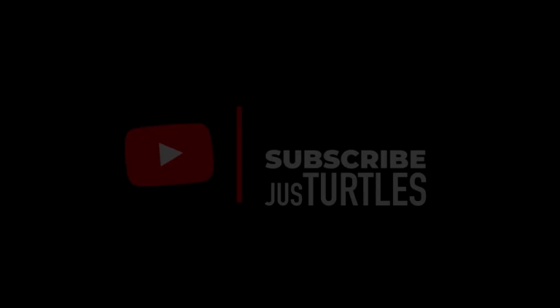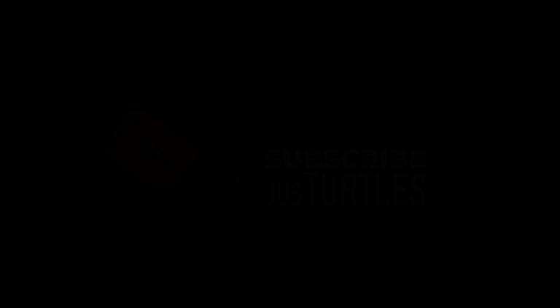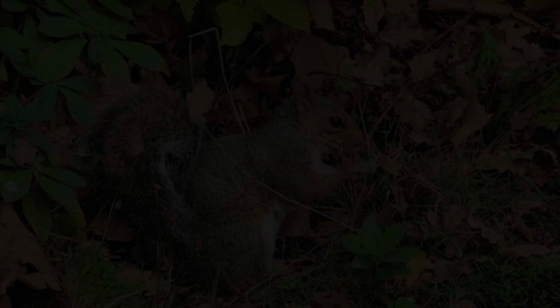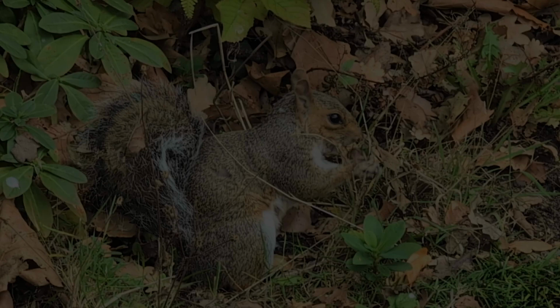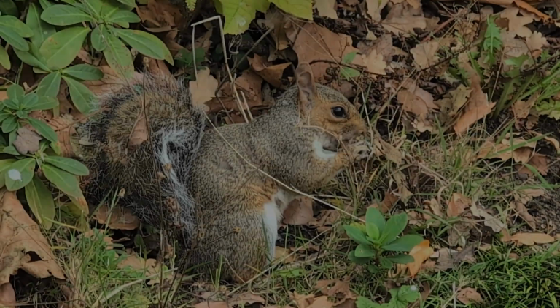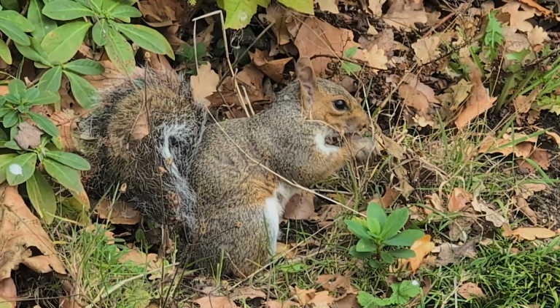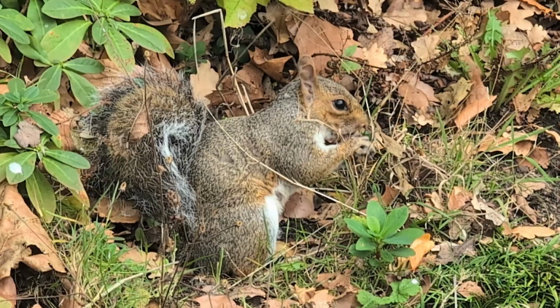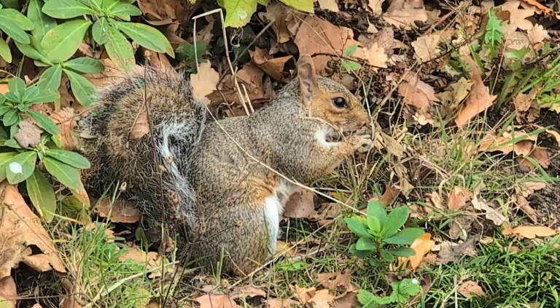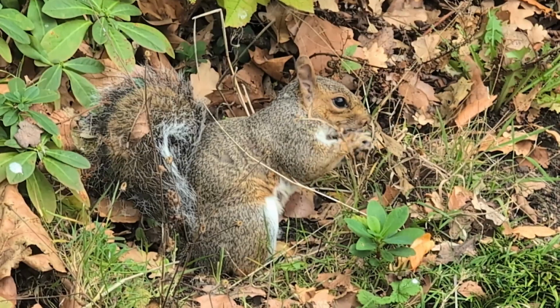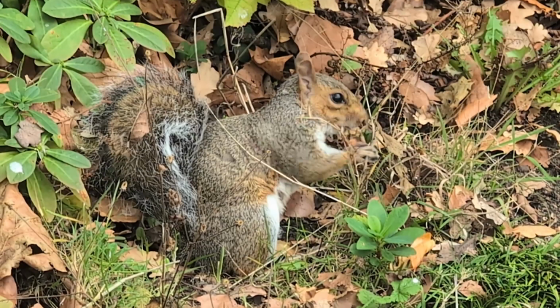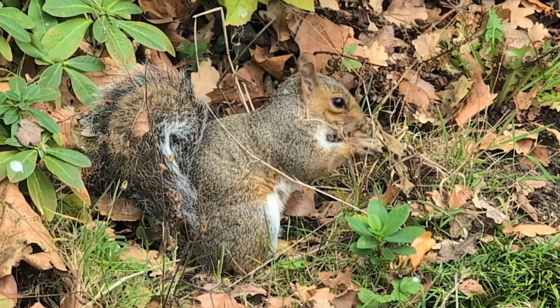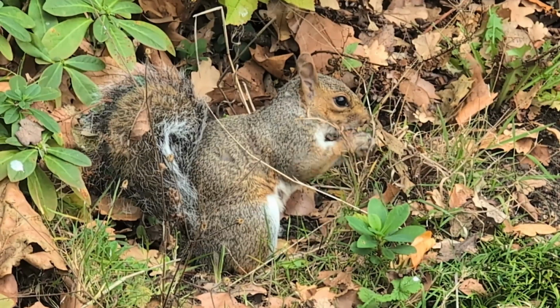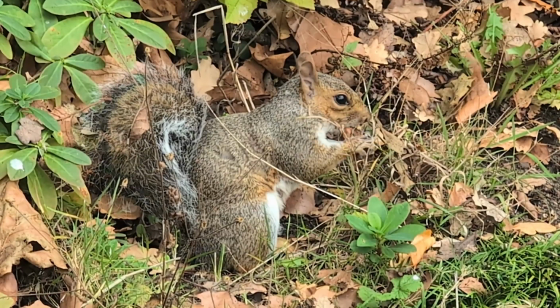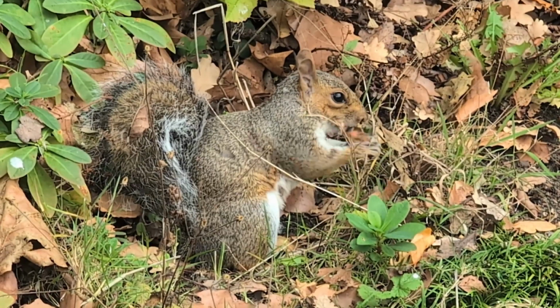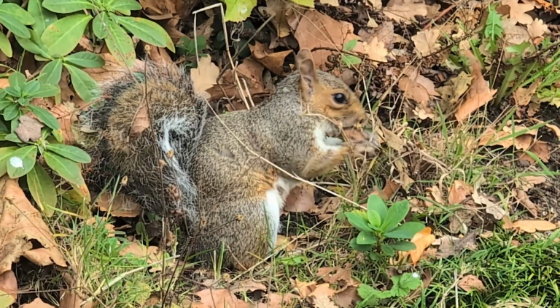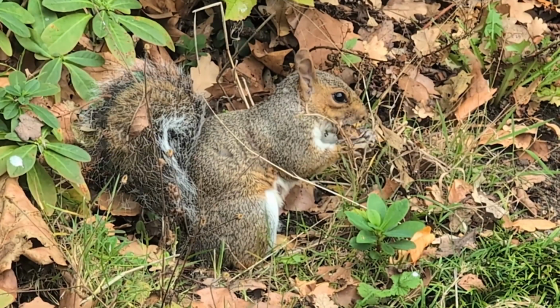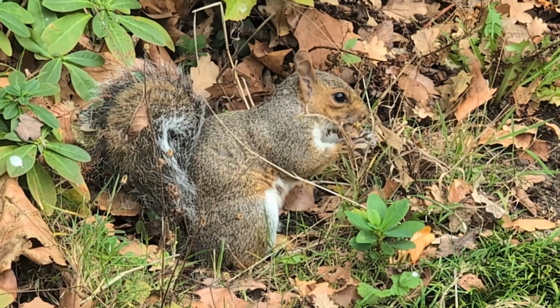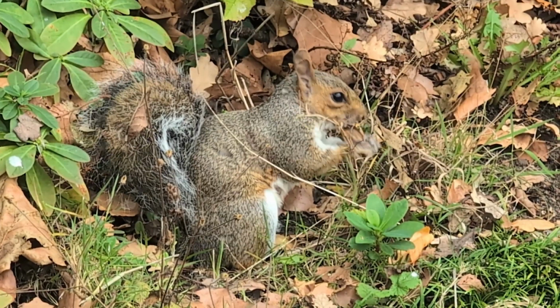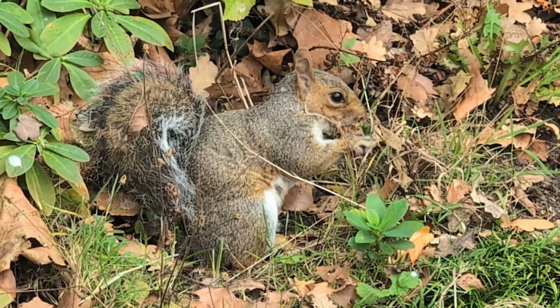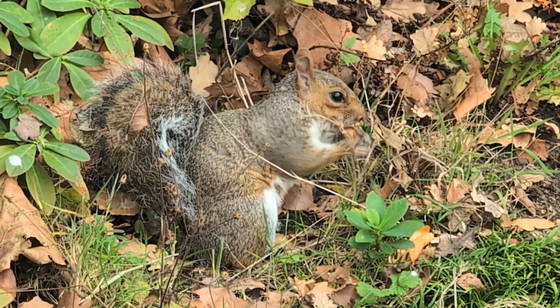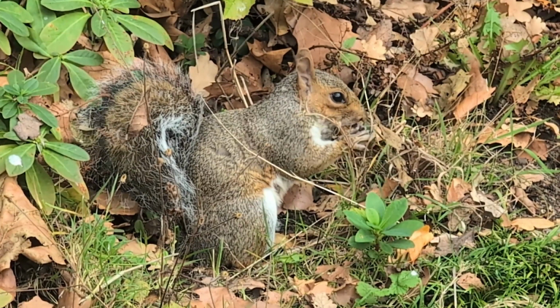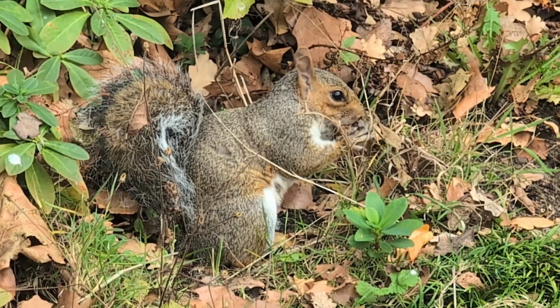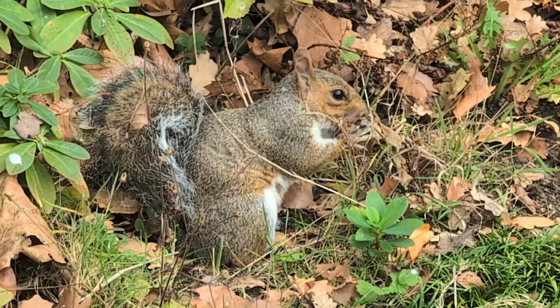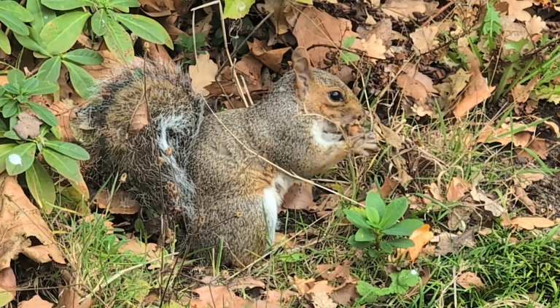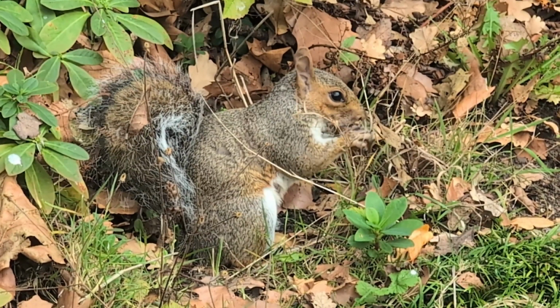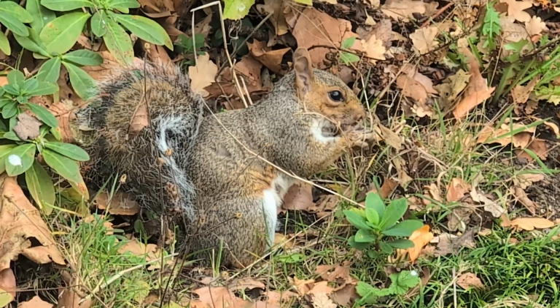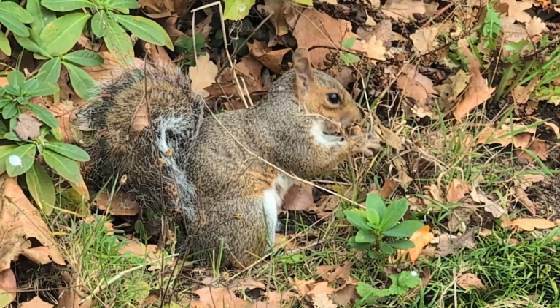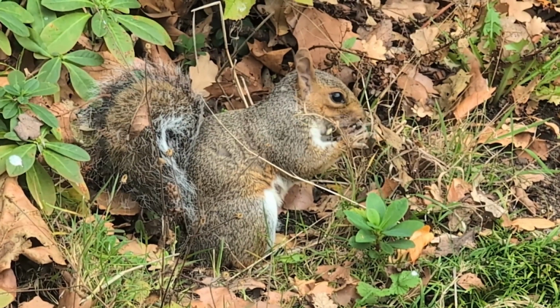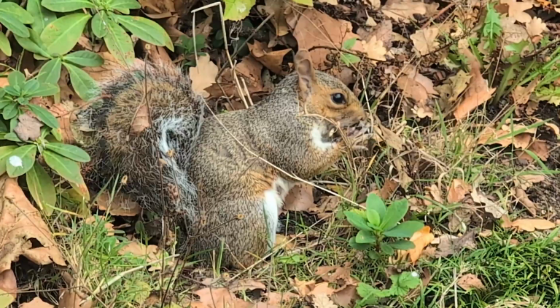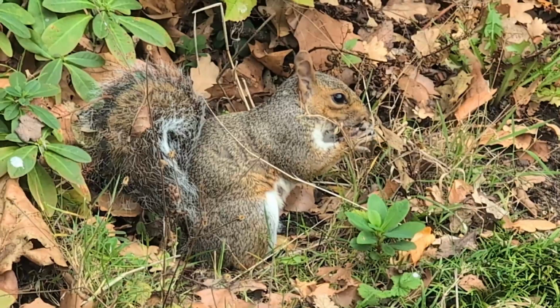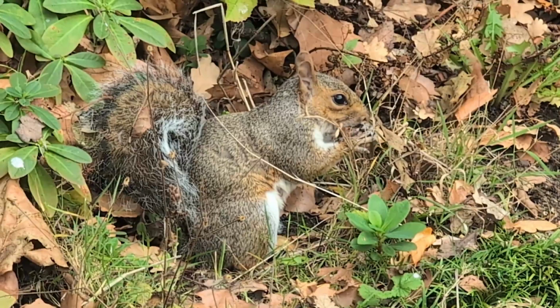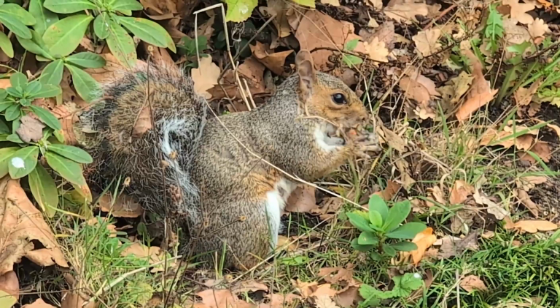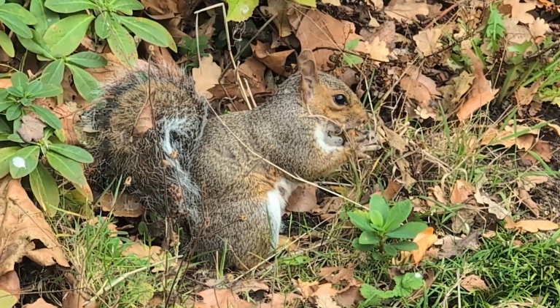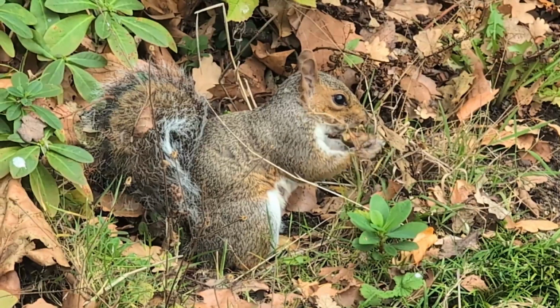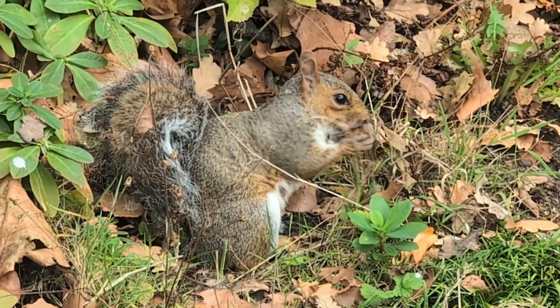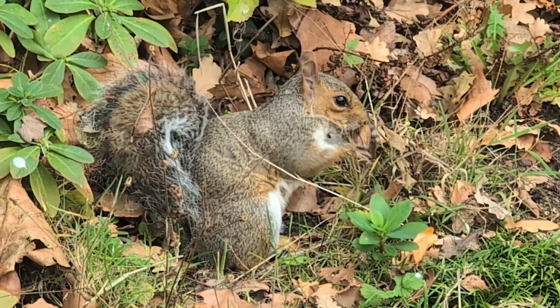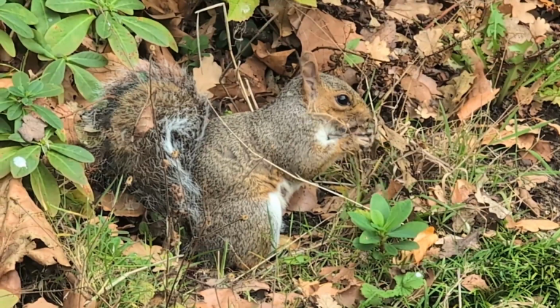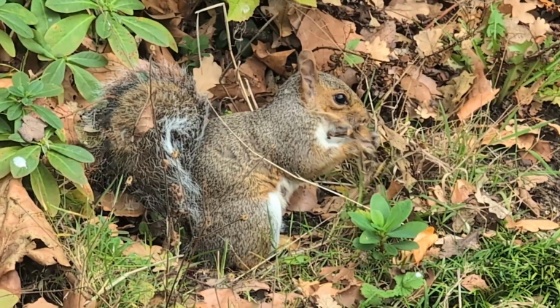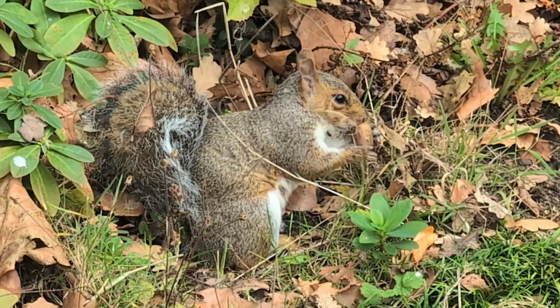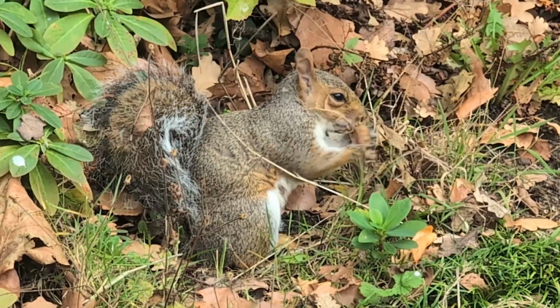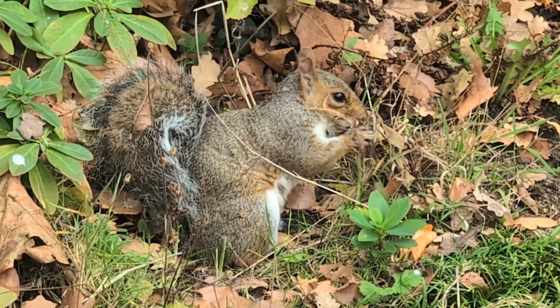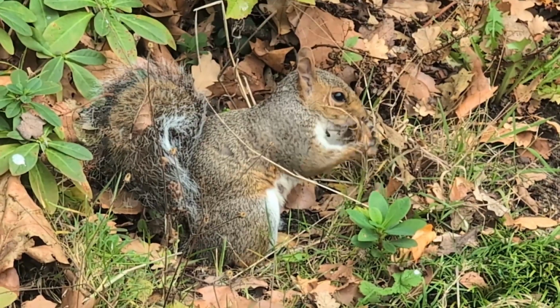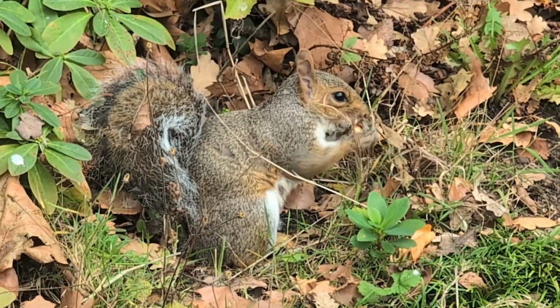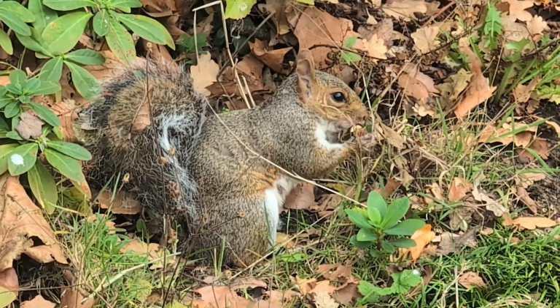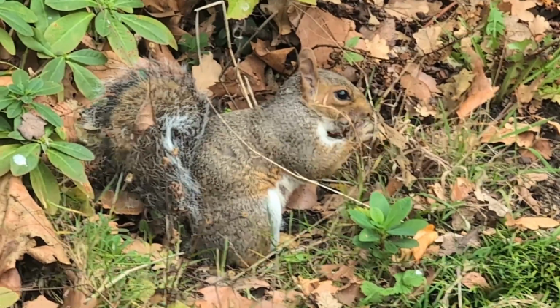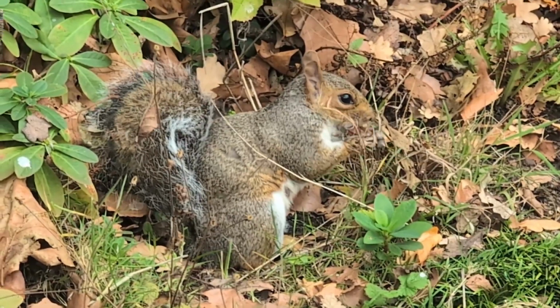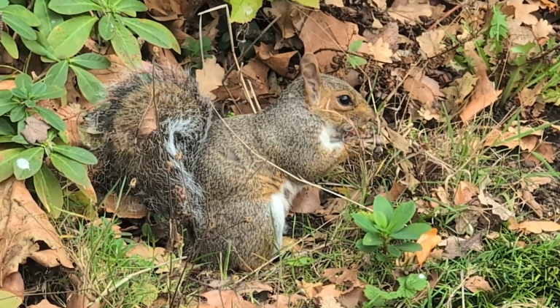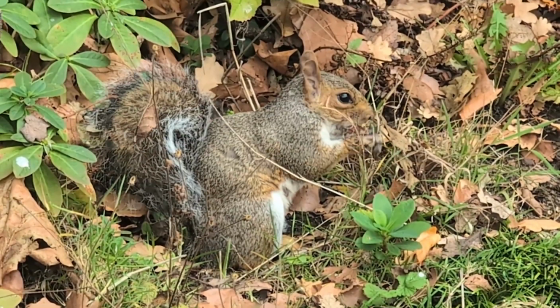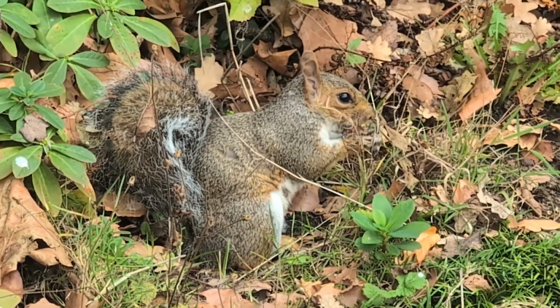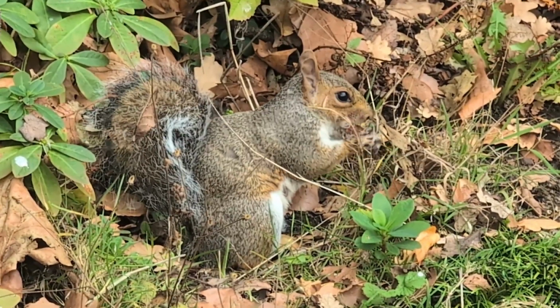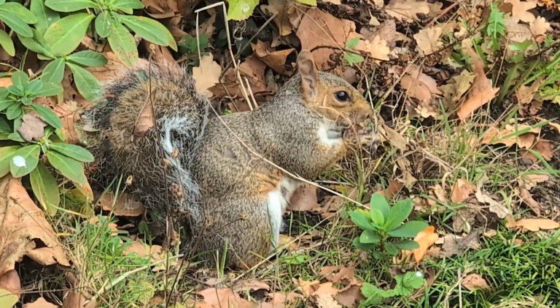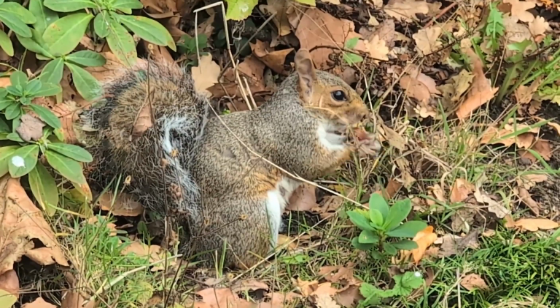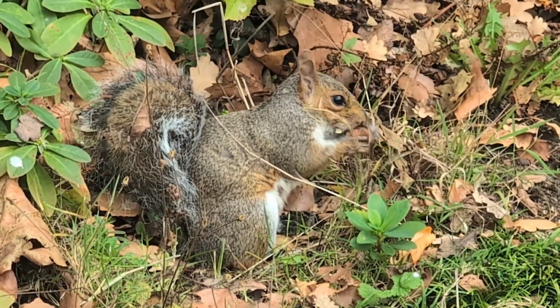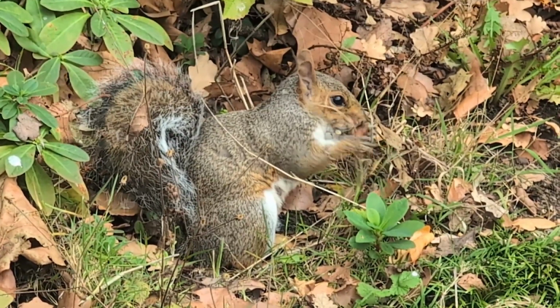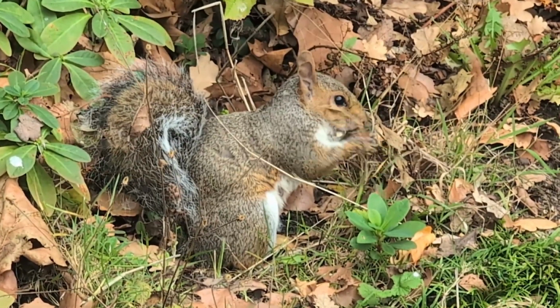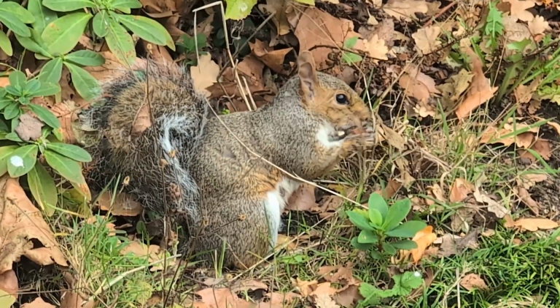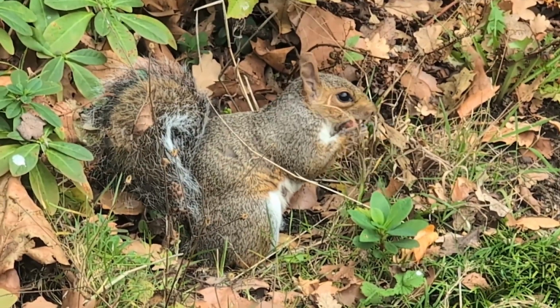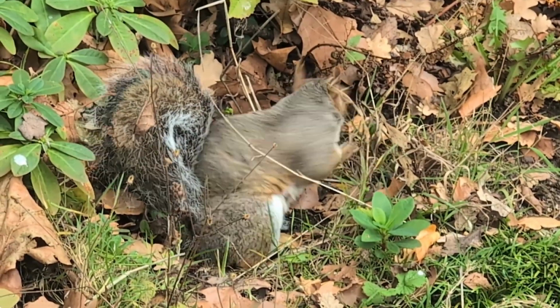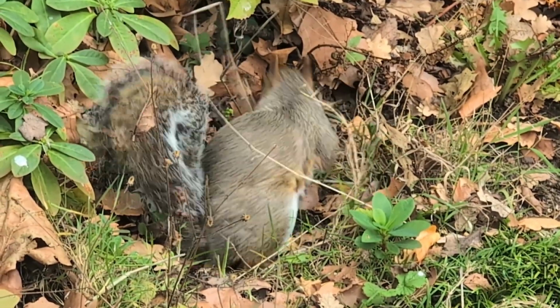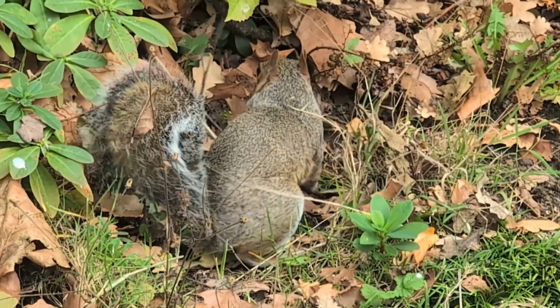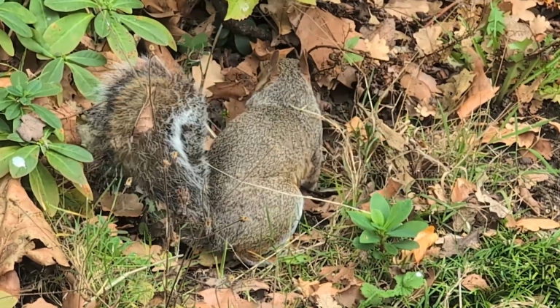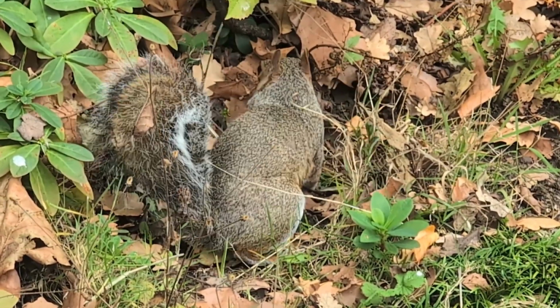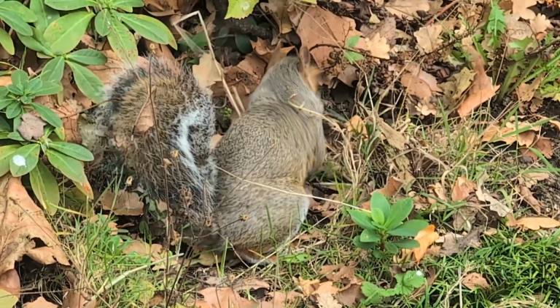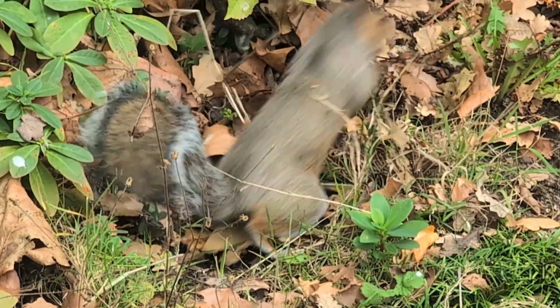Sir, you have to pay for that. The only animal that likes zoos more than humans — squirrels.